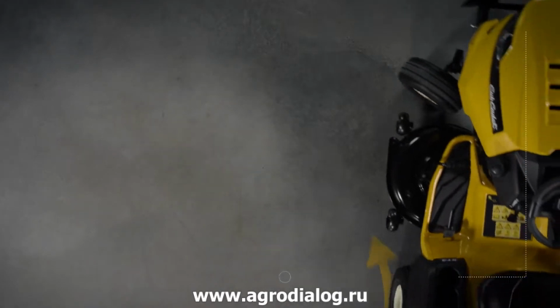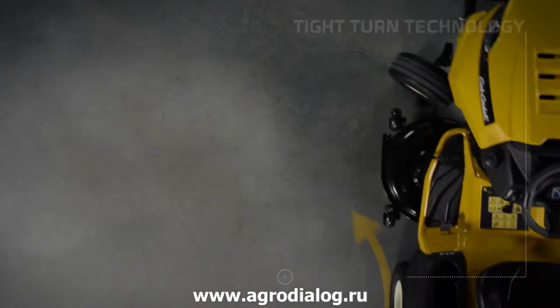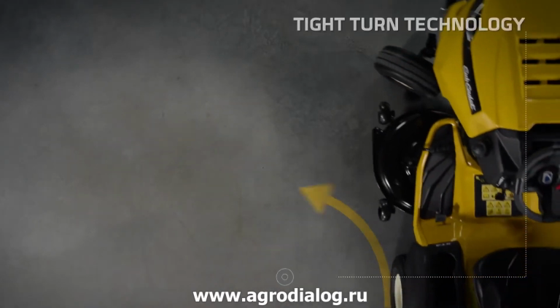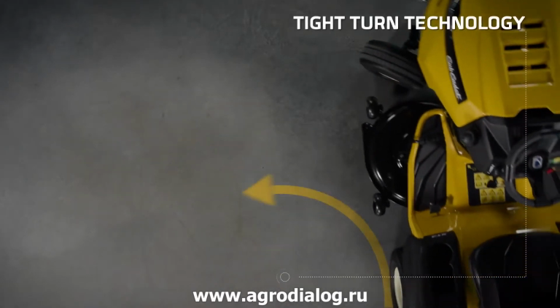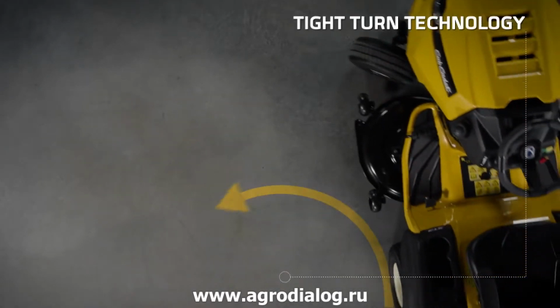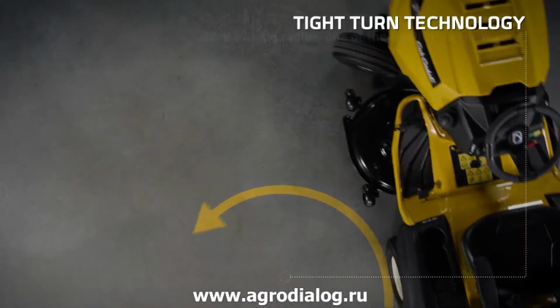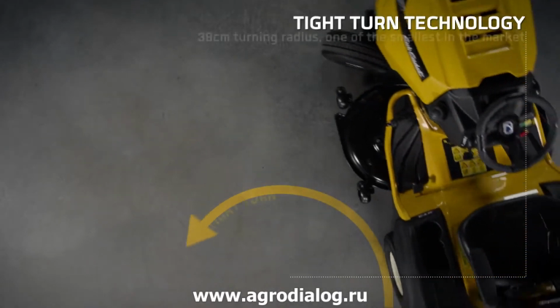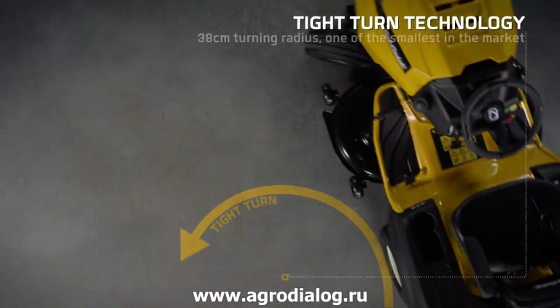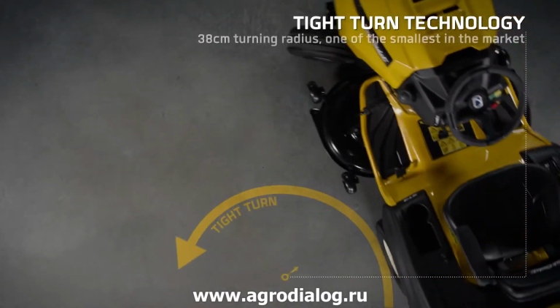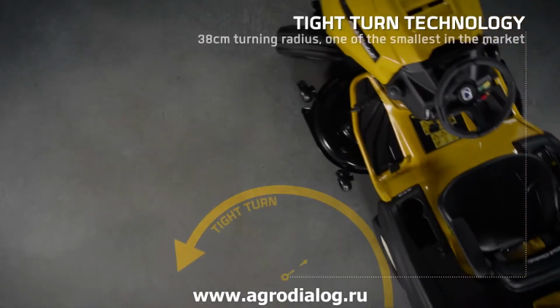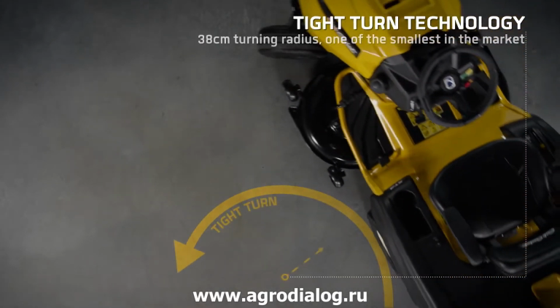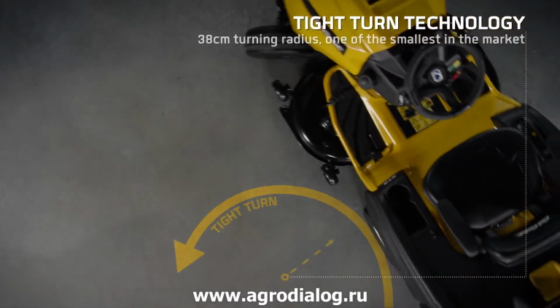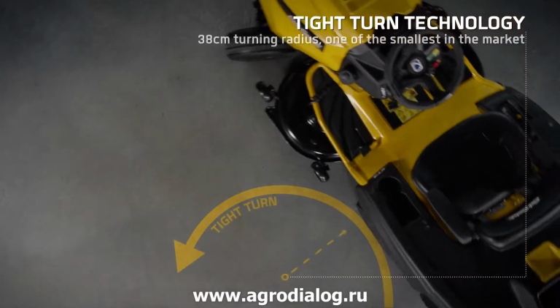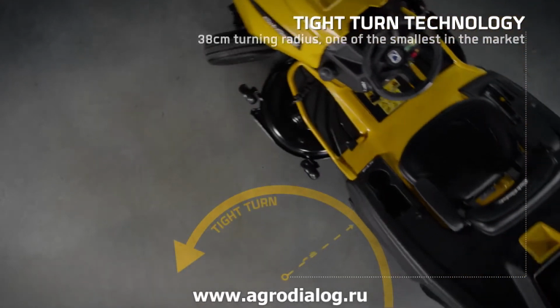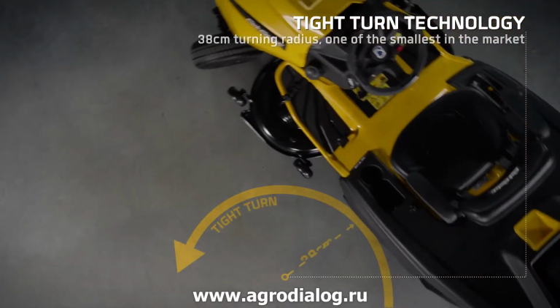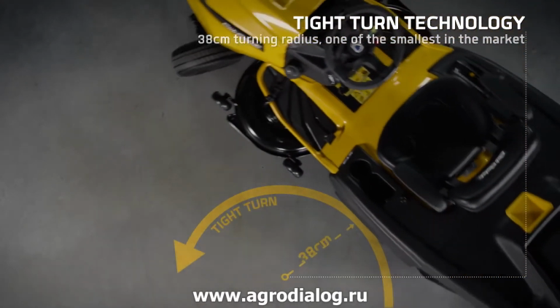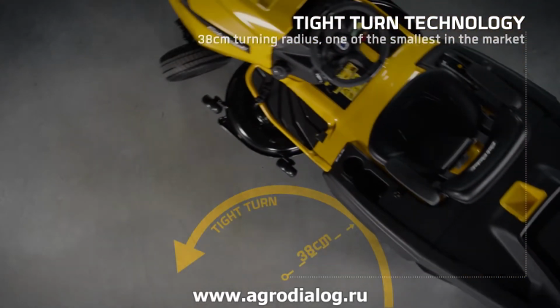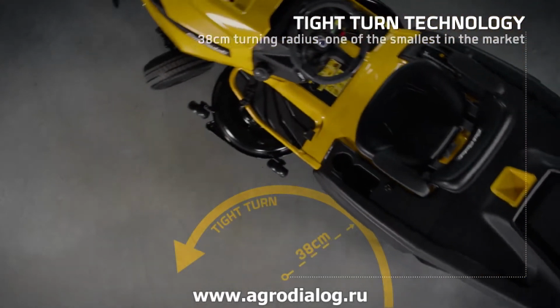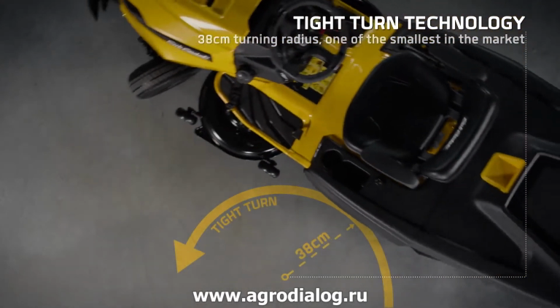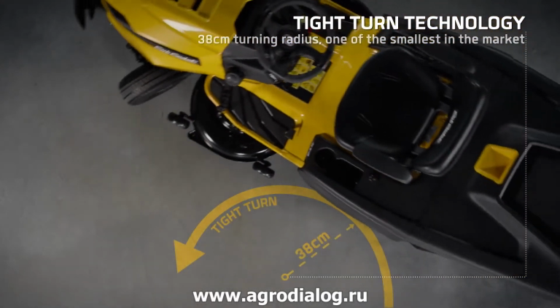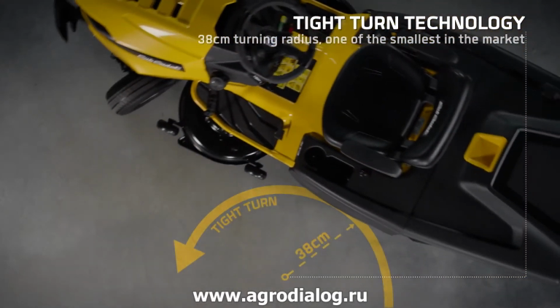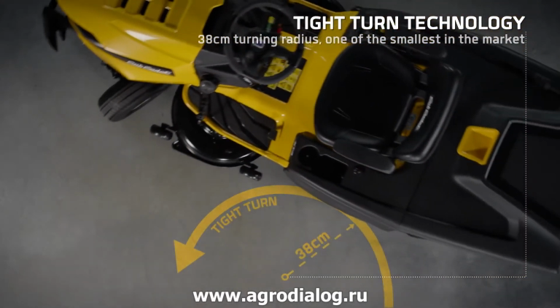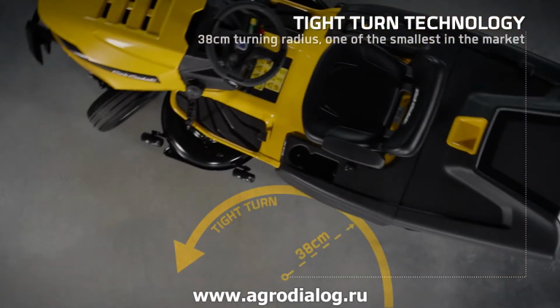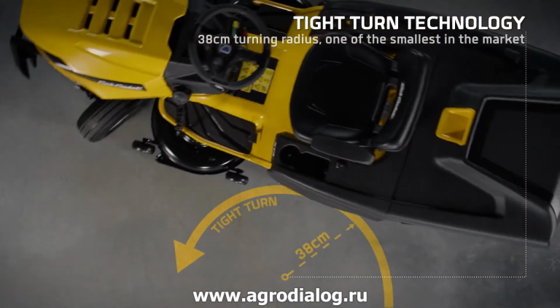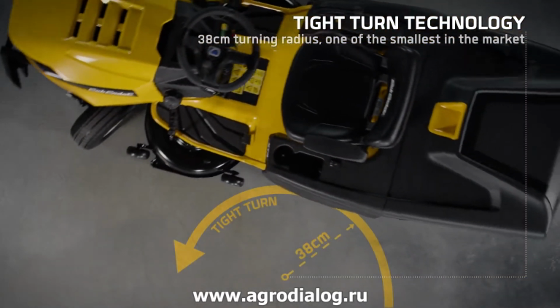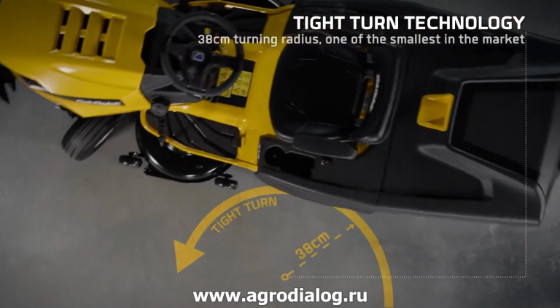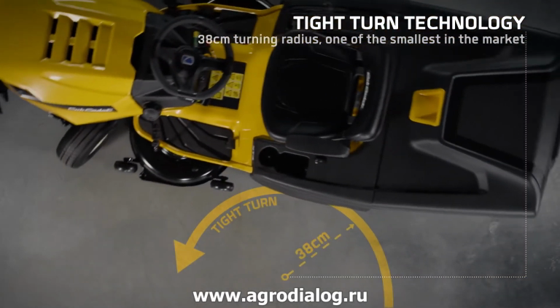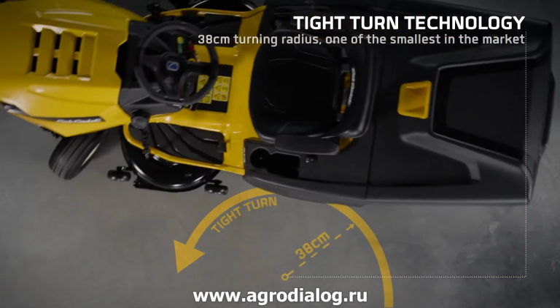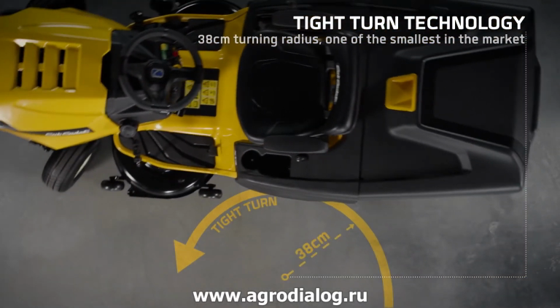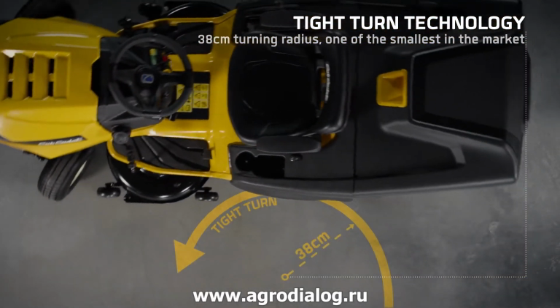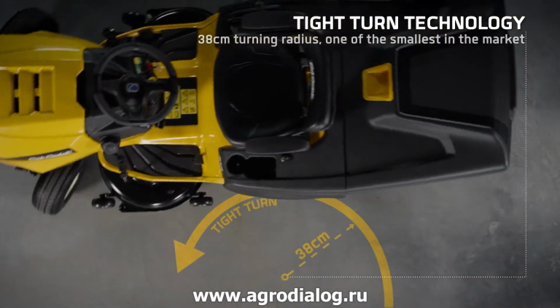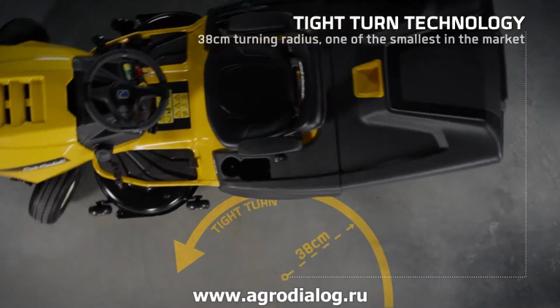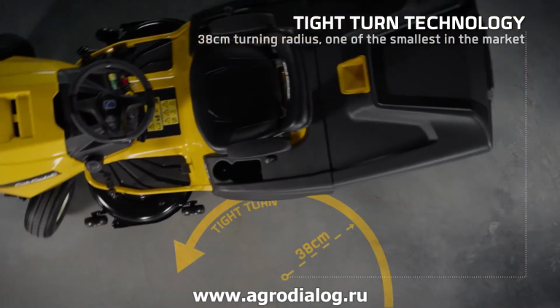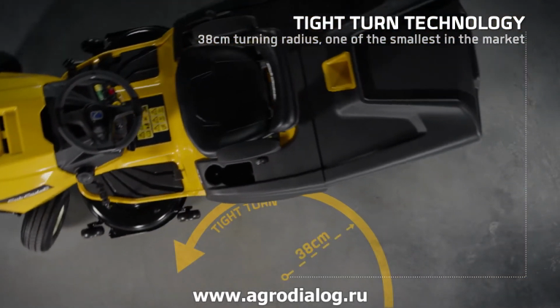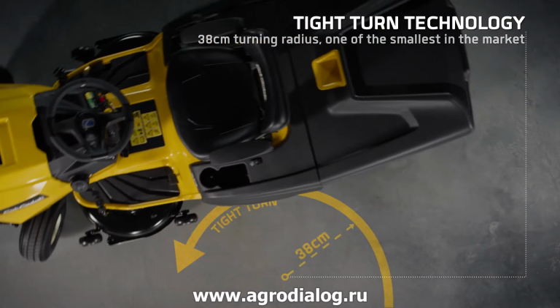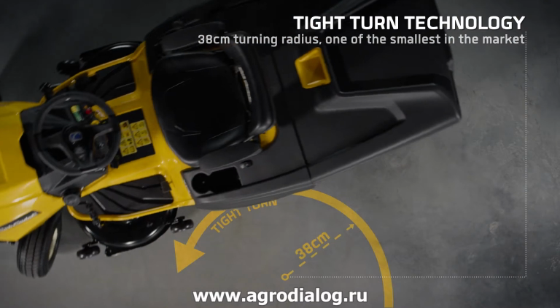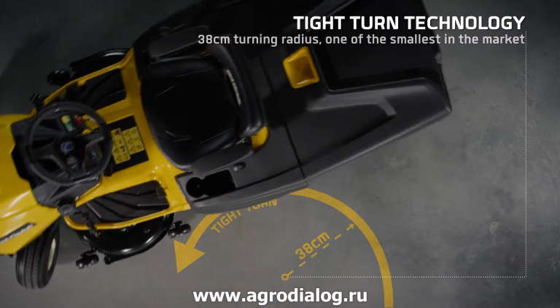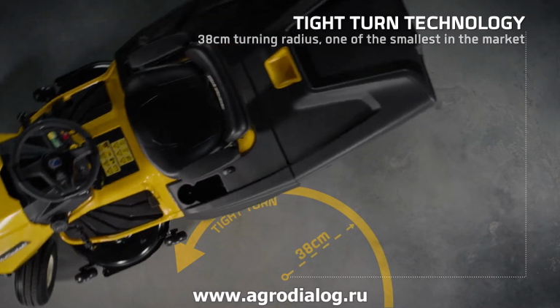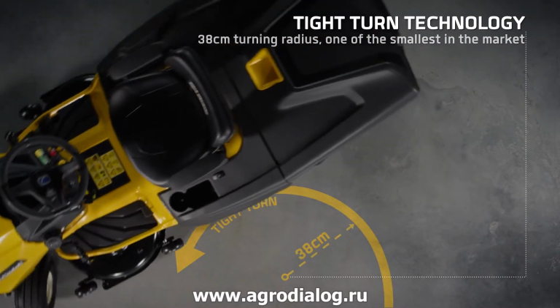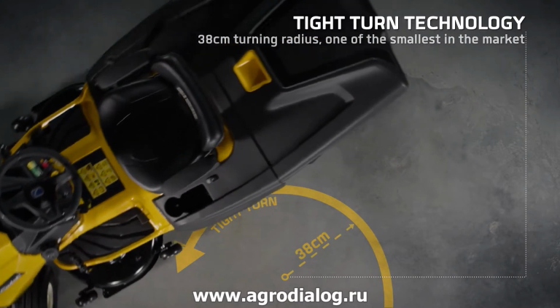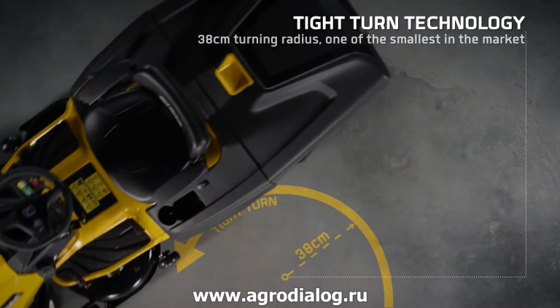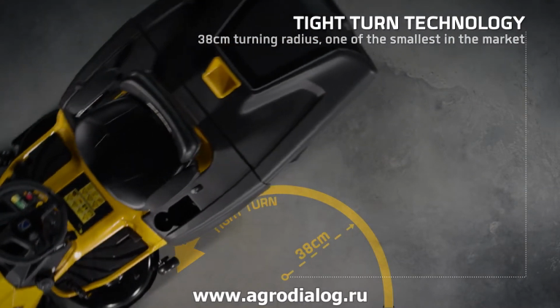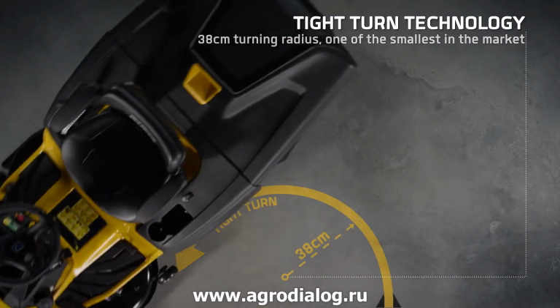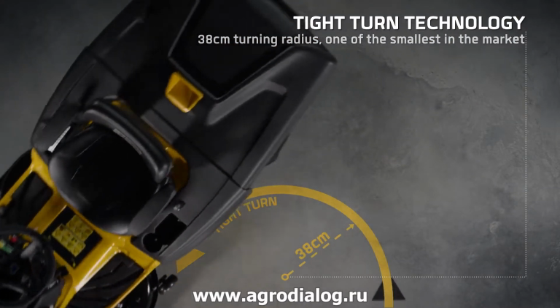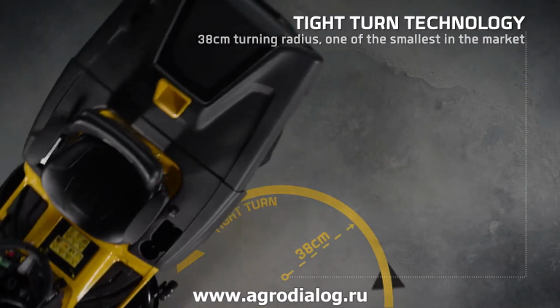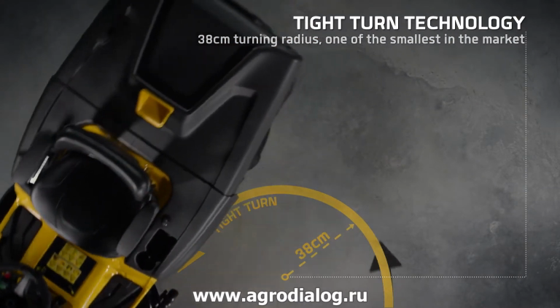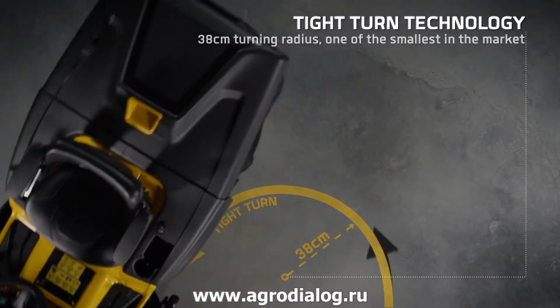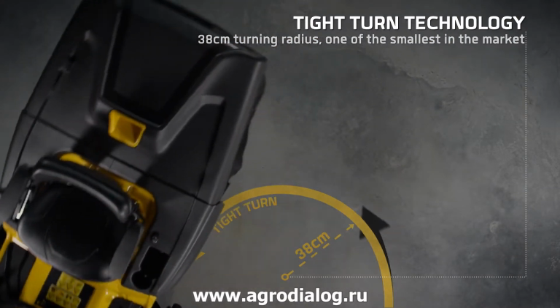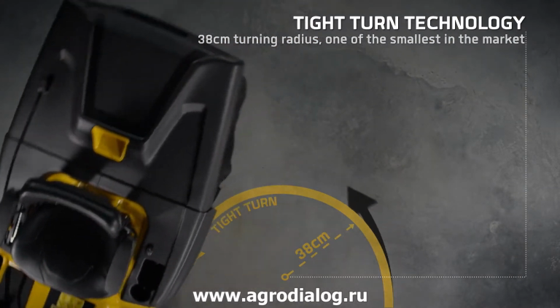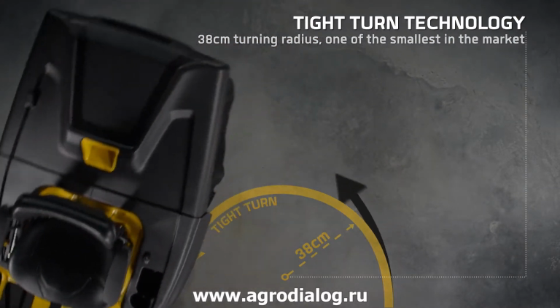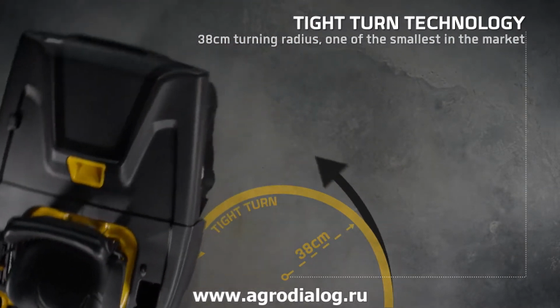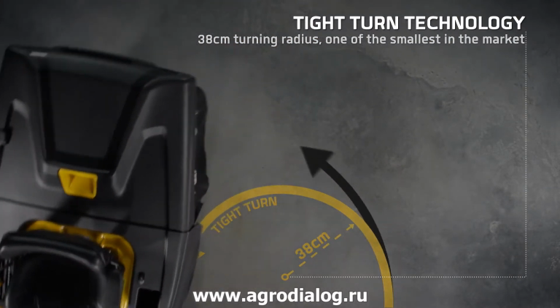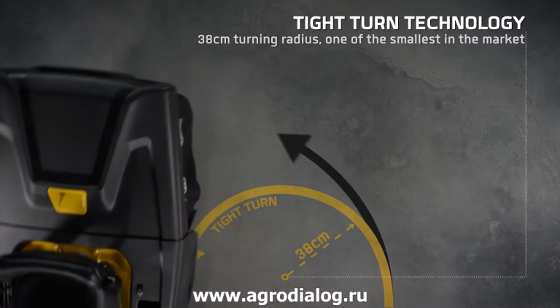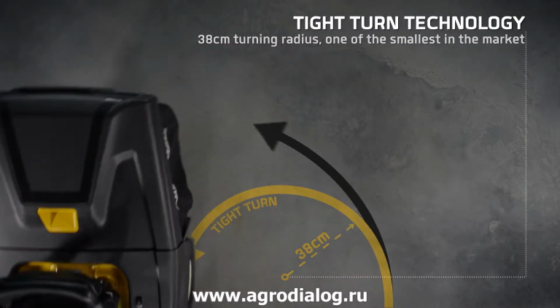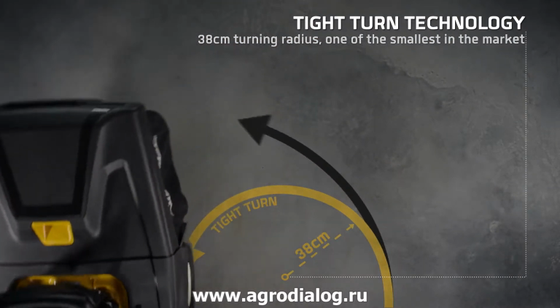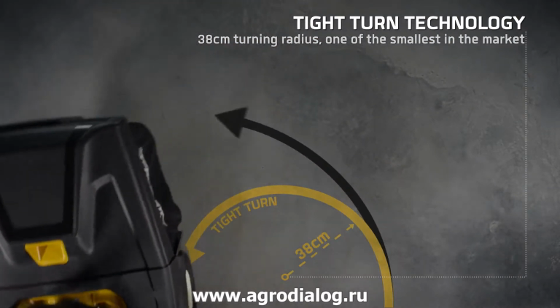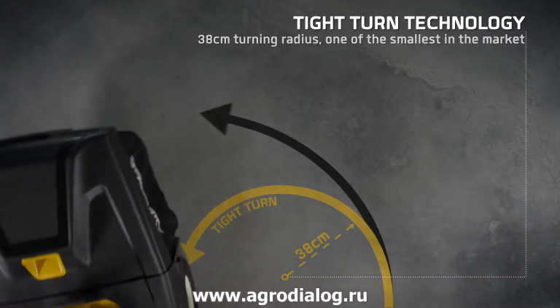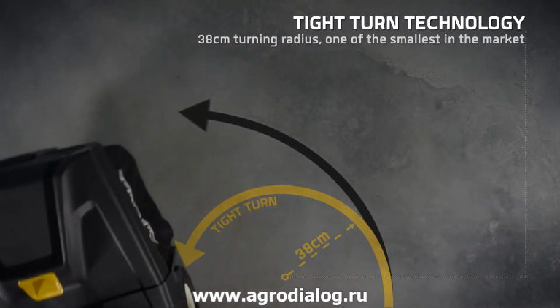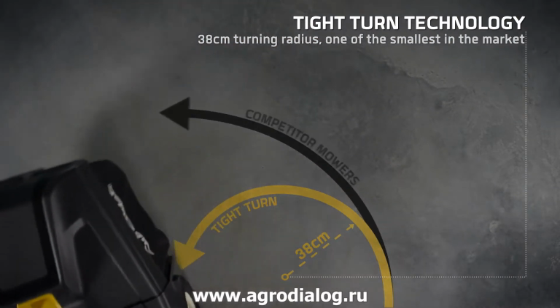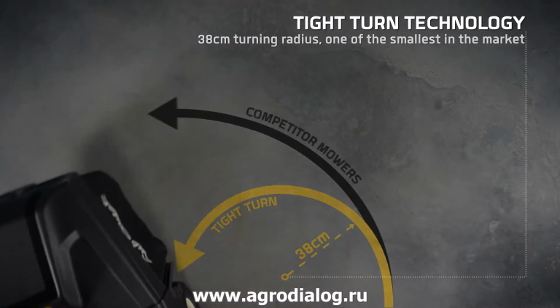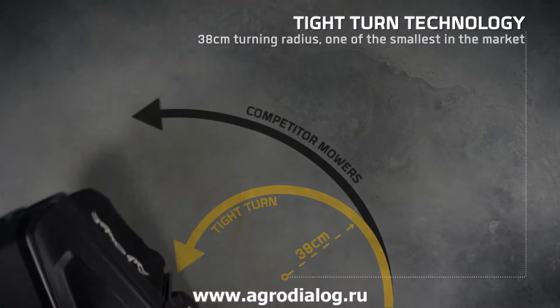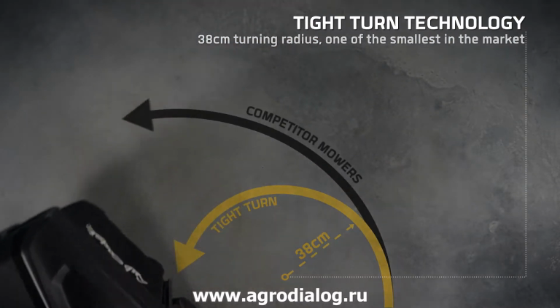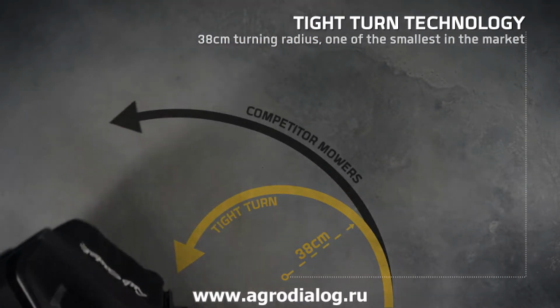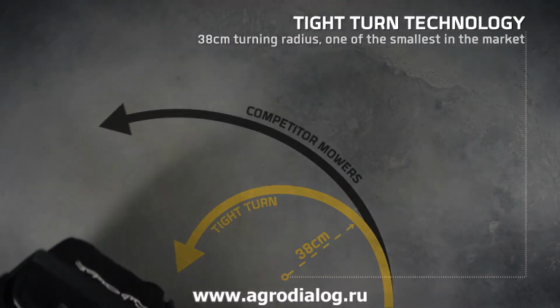Thanks to the 38cm turning radius, get around obstacles and finish your job quickly.